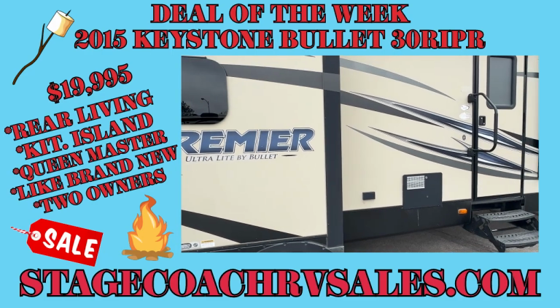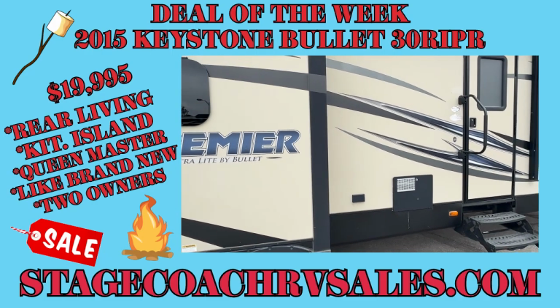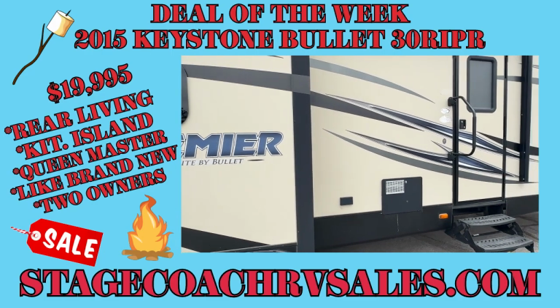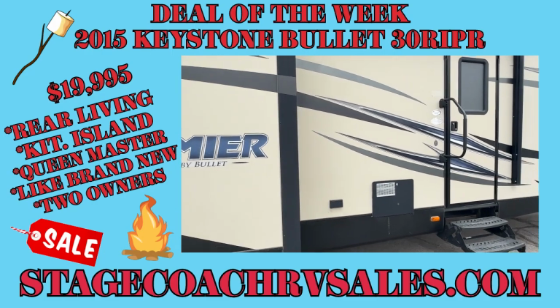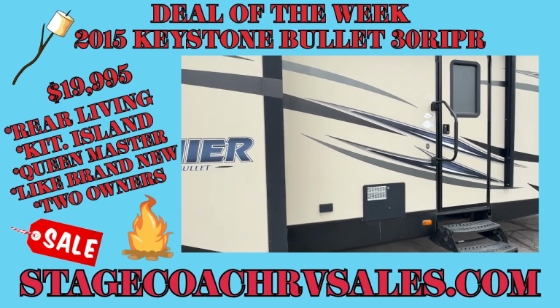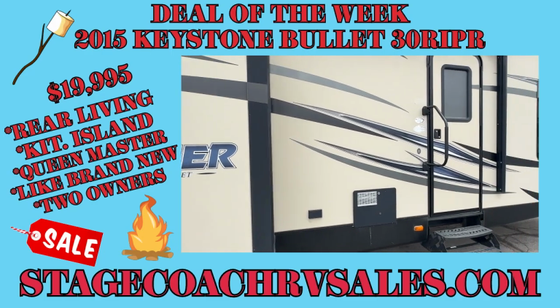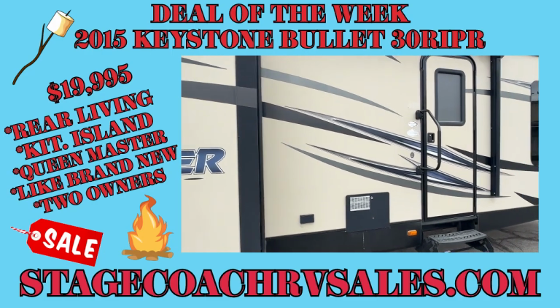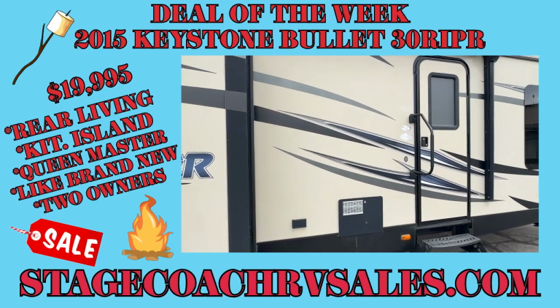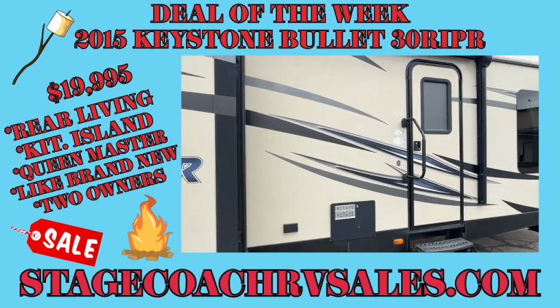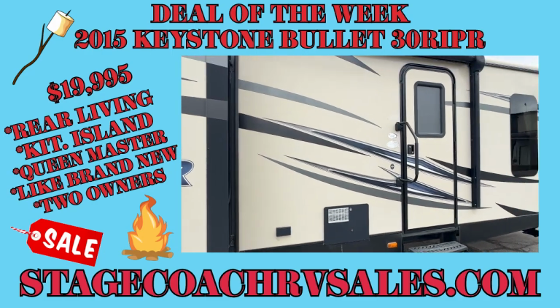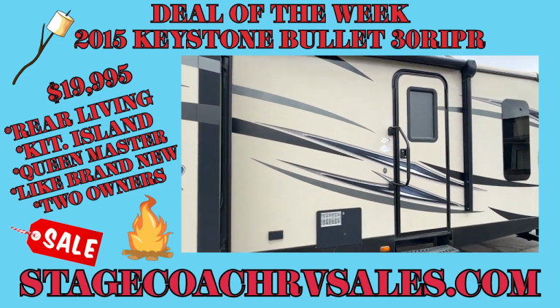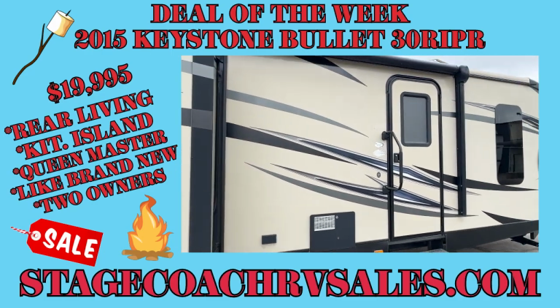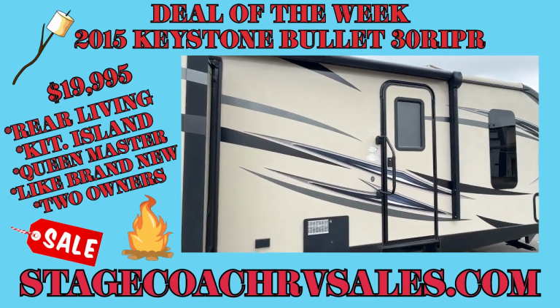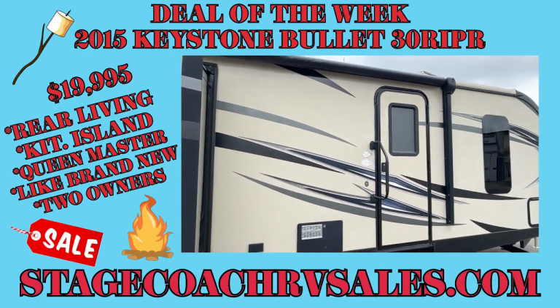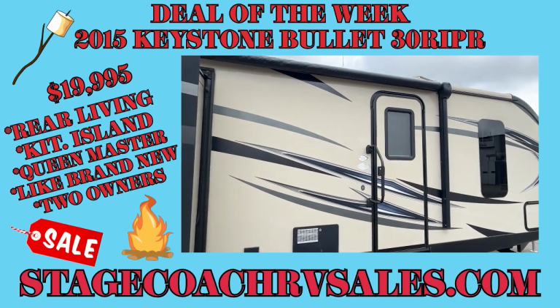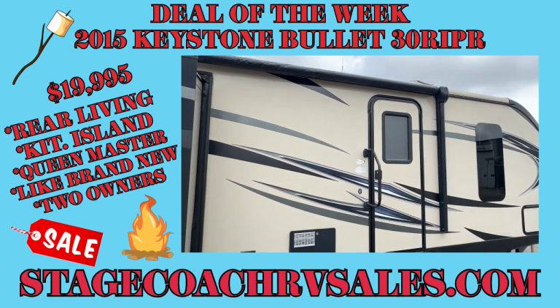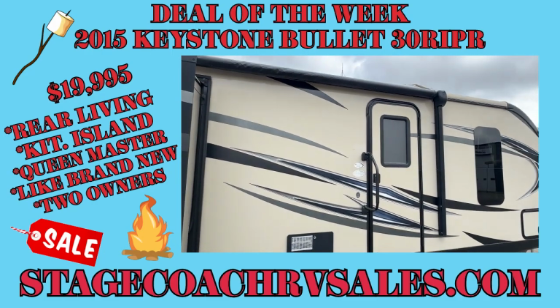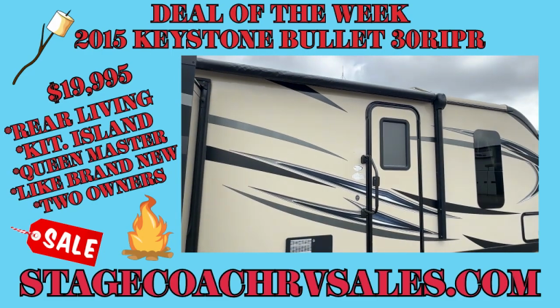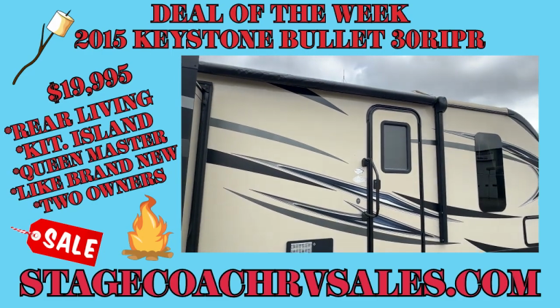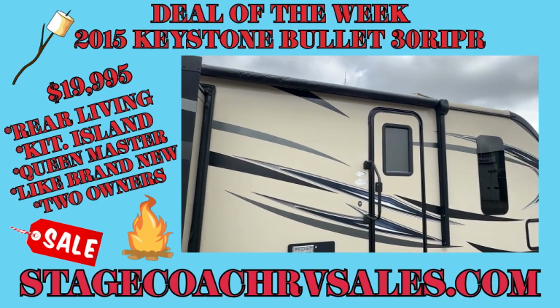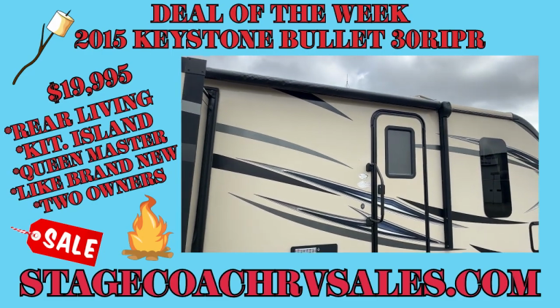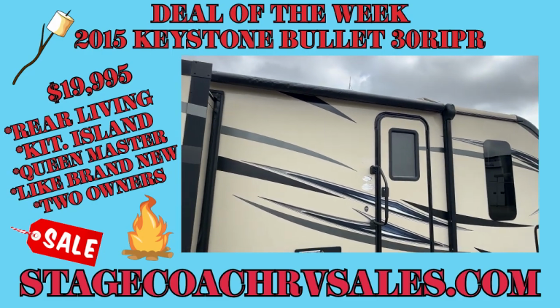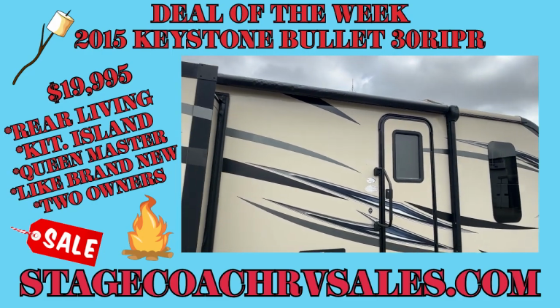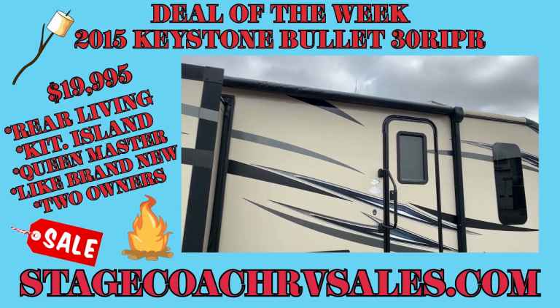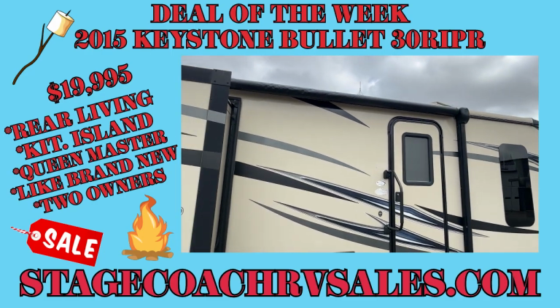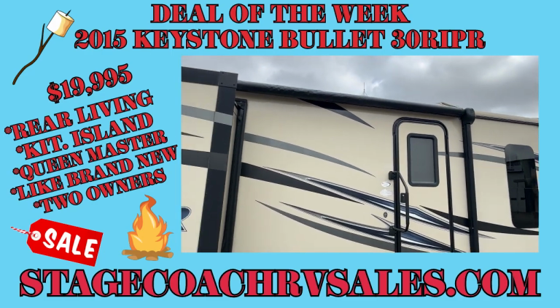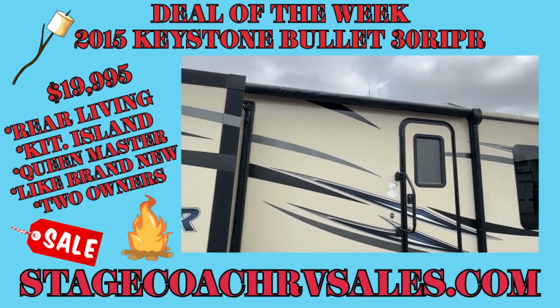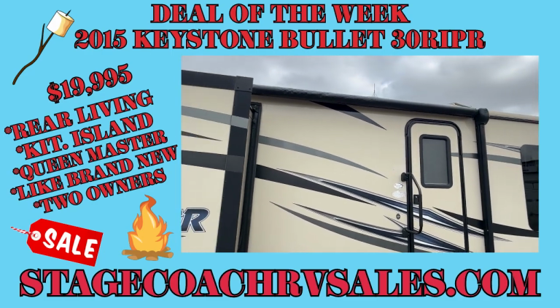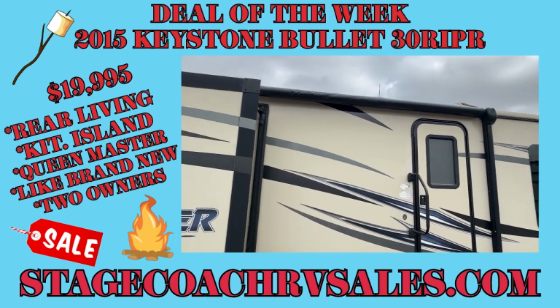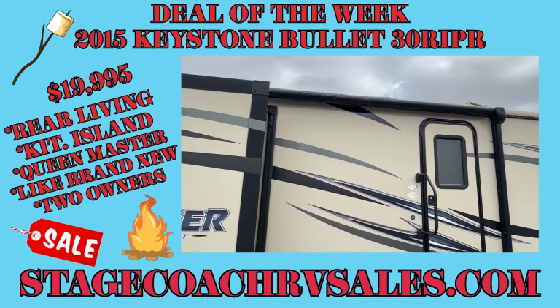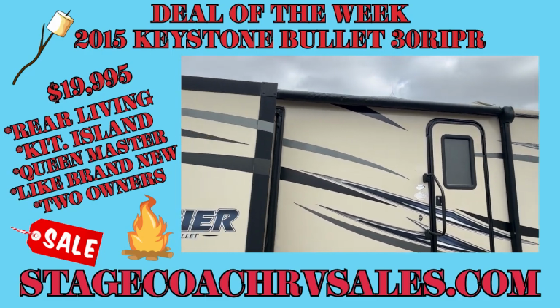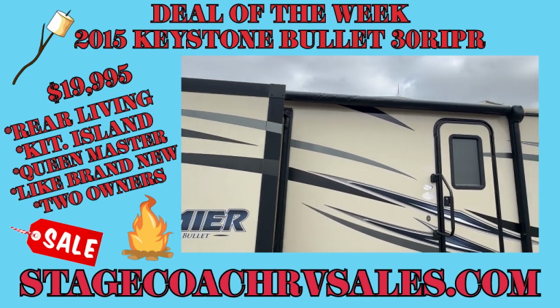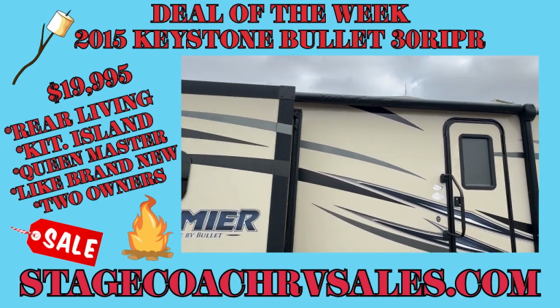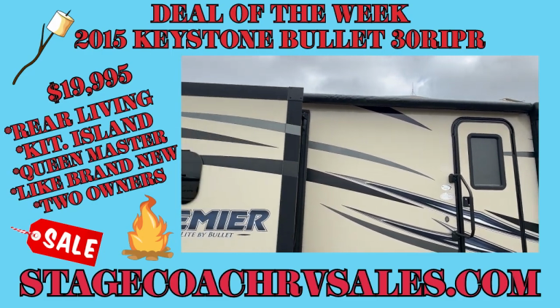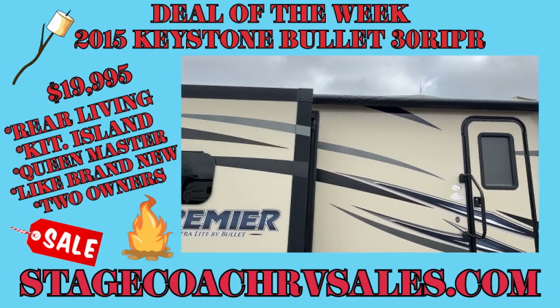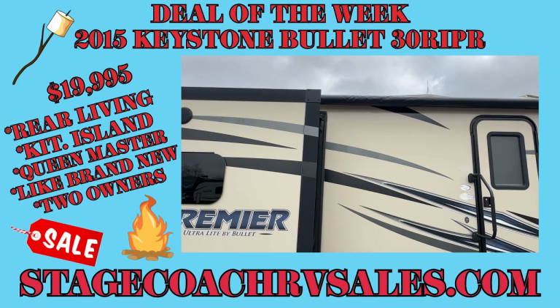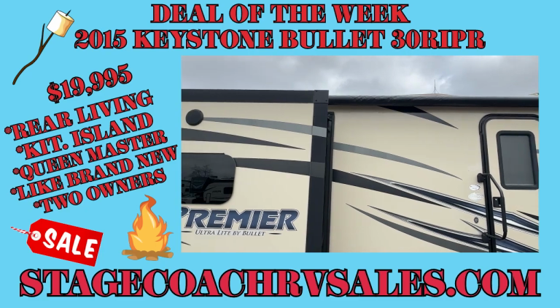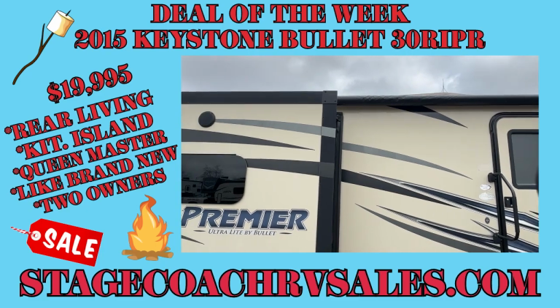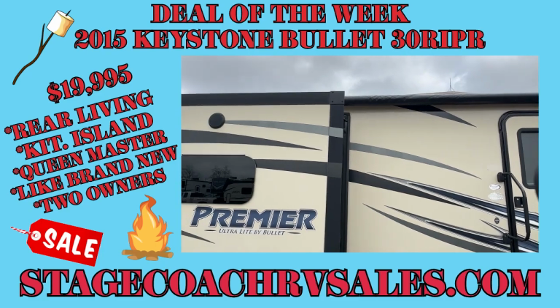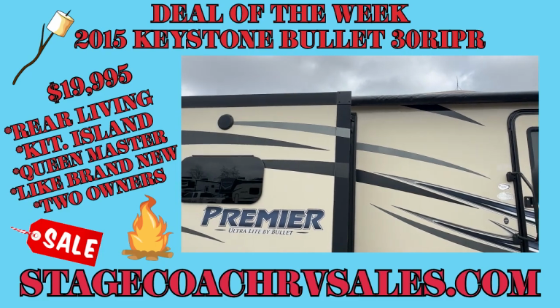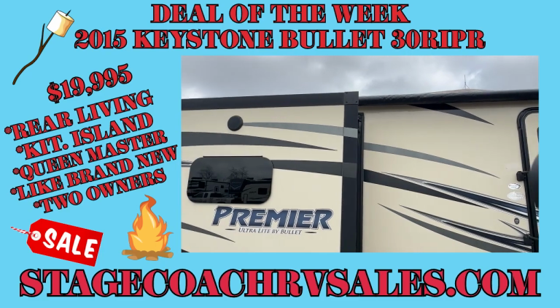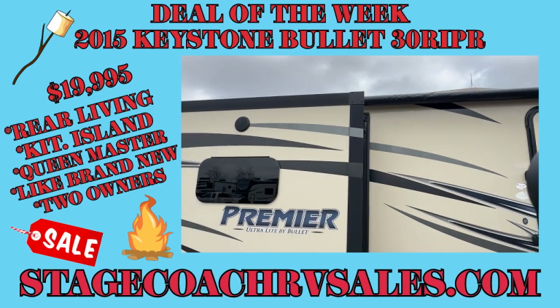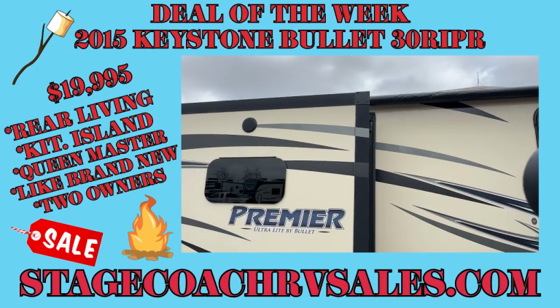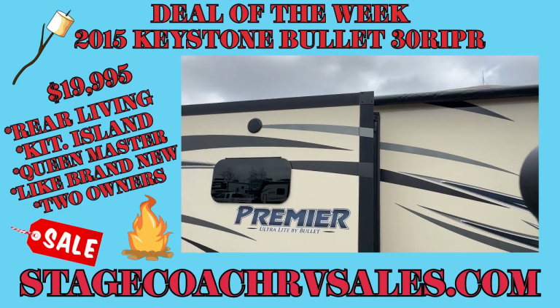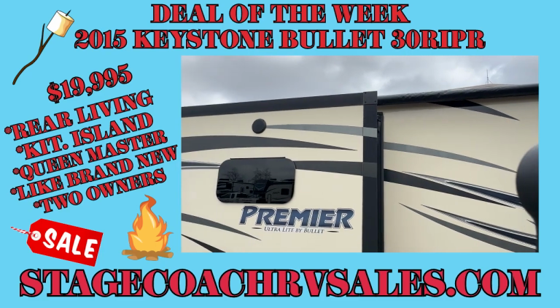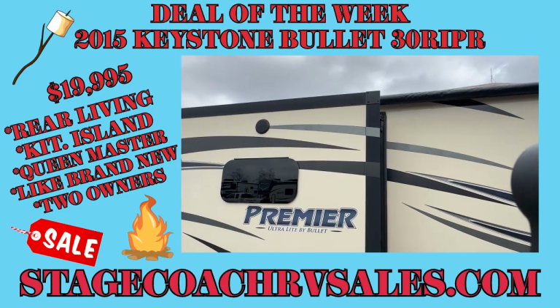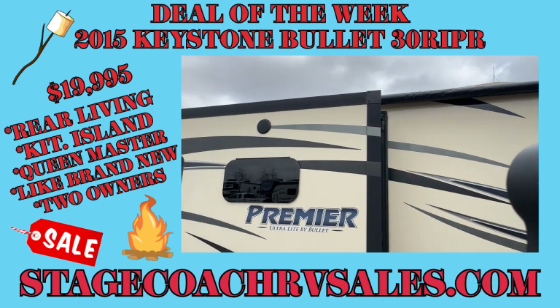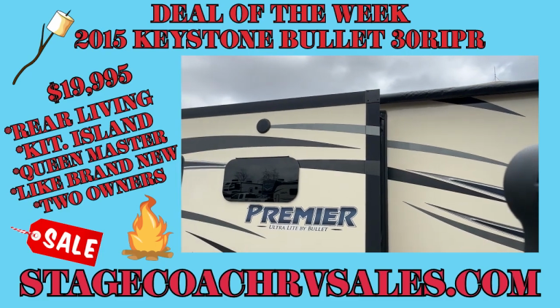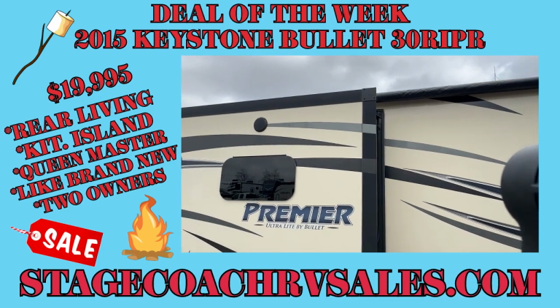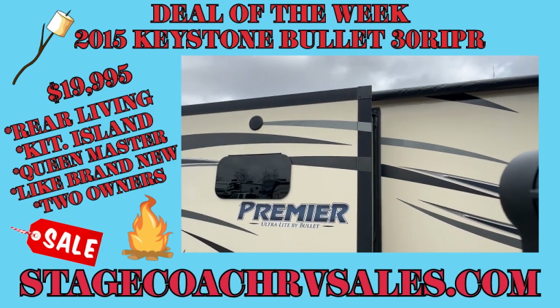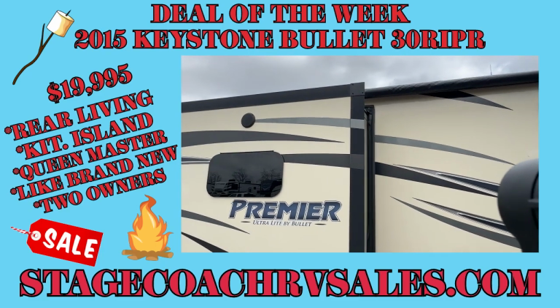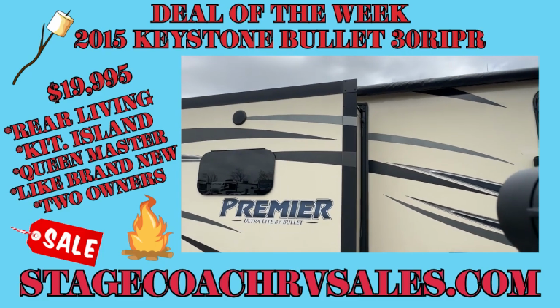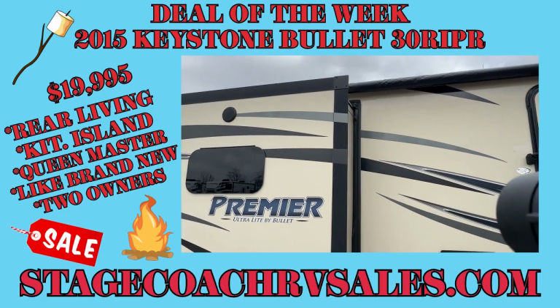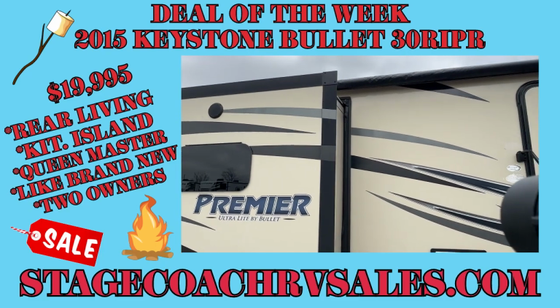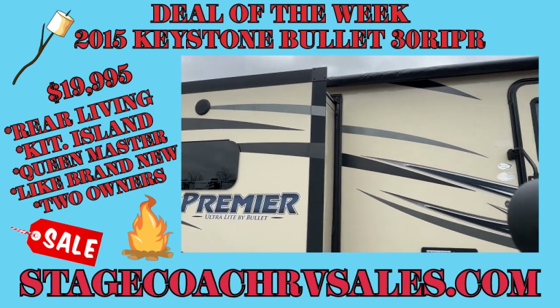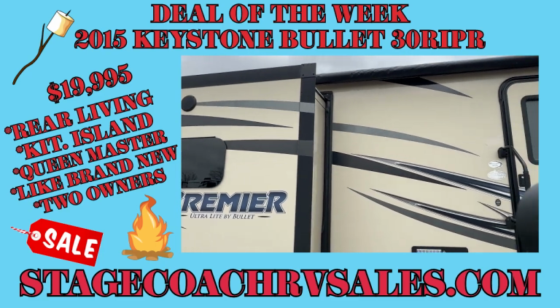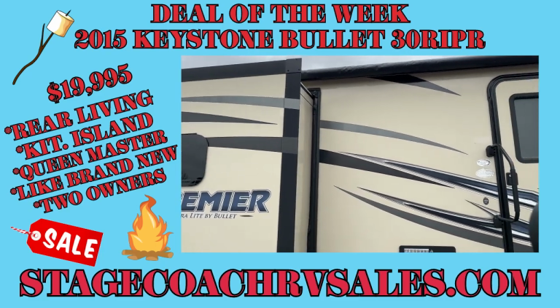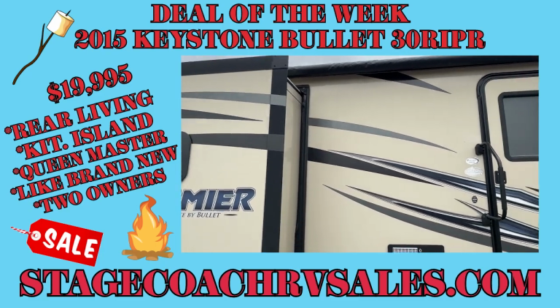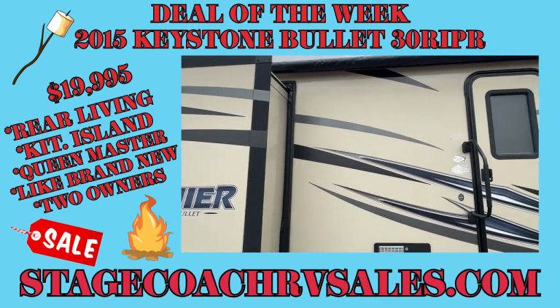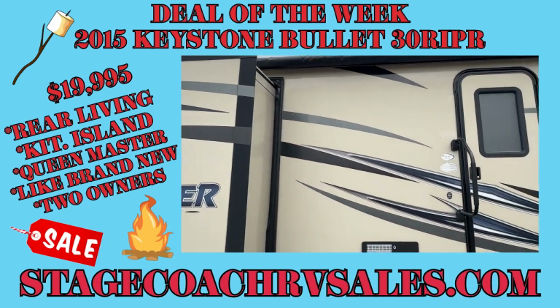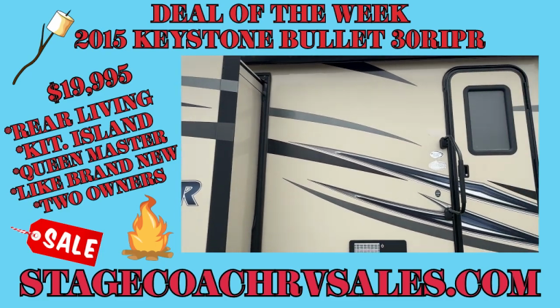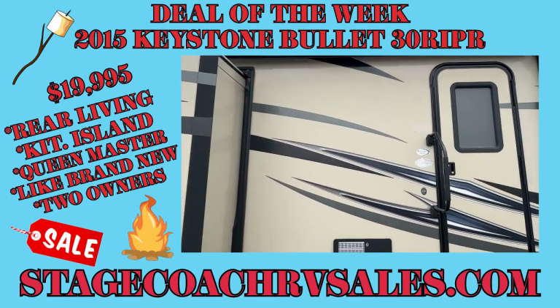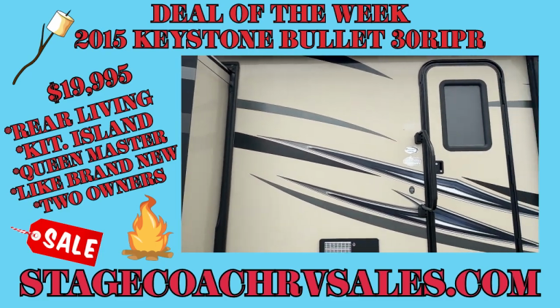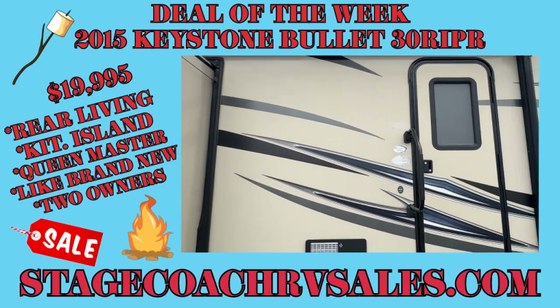We put a brand new awning canvas on it. It's rolled in because it's pretty windy here right now.